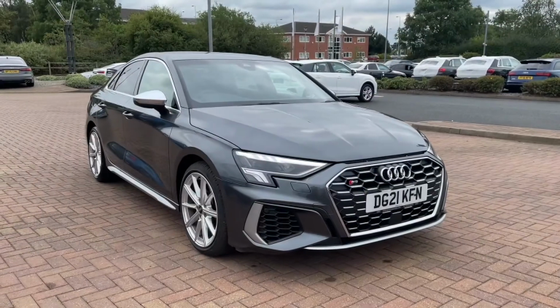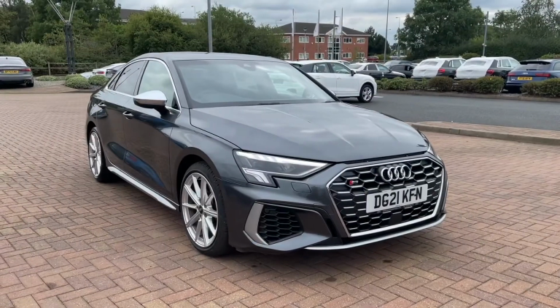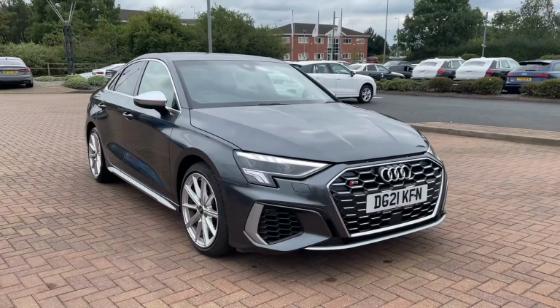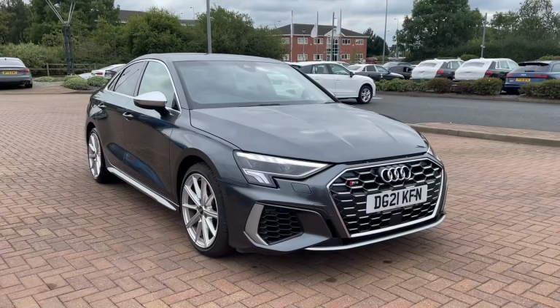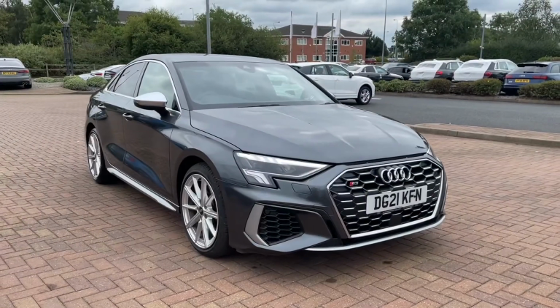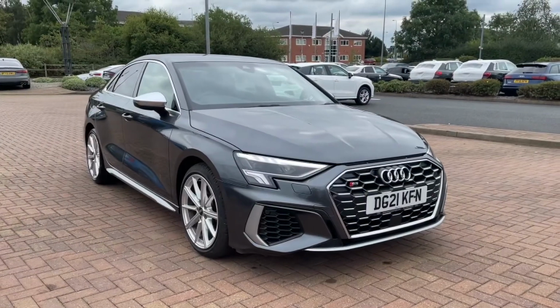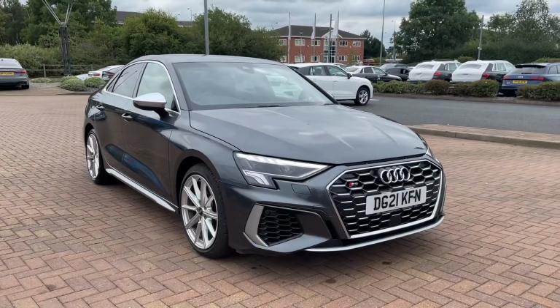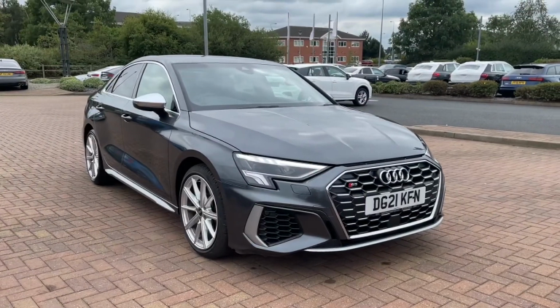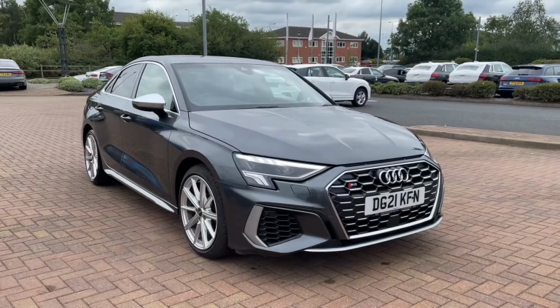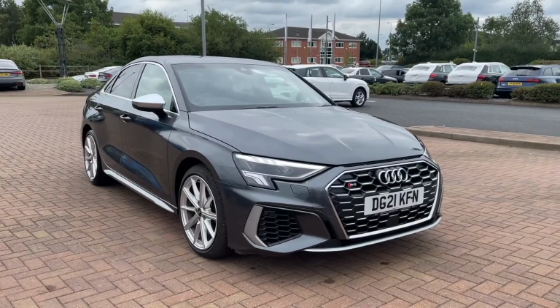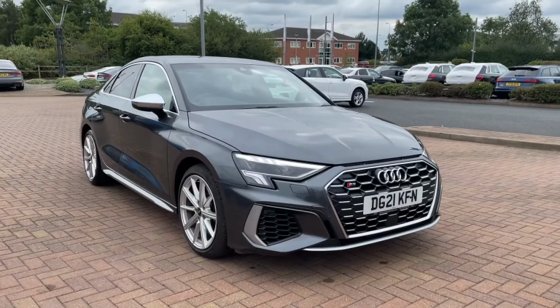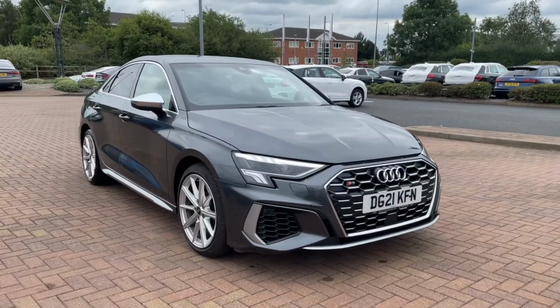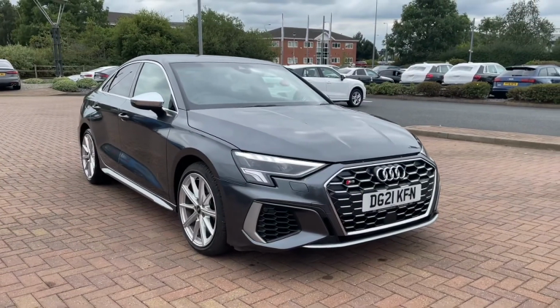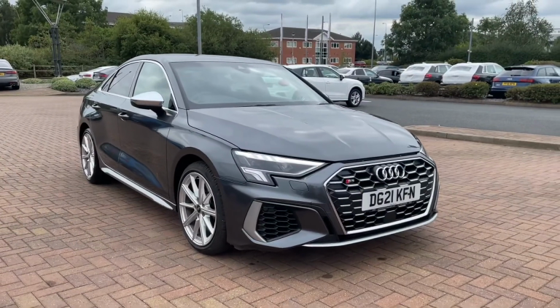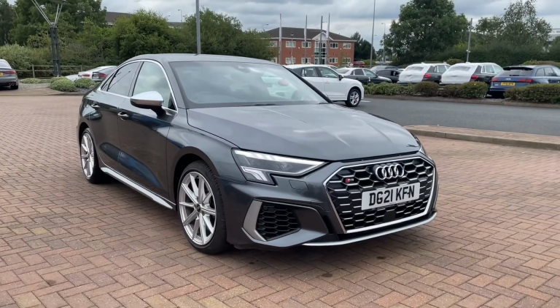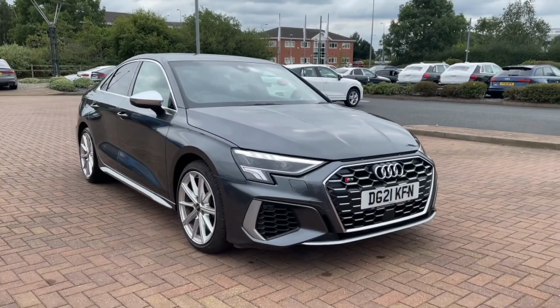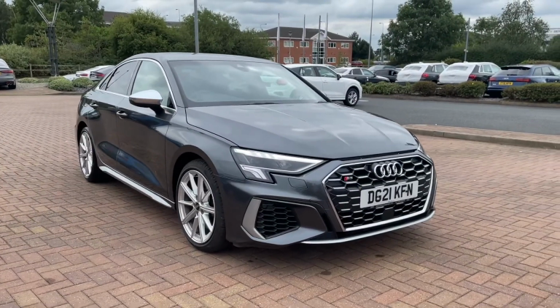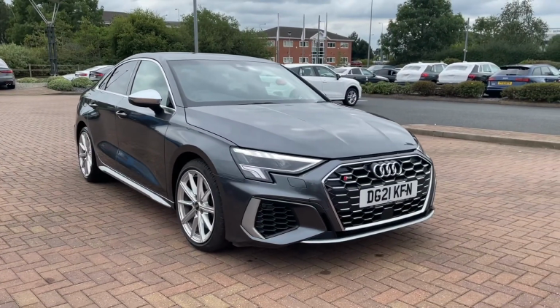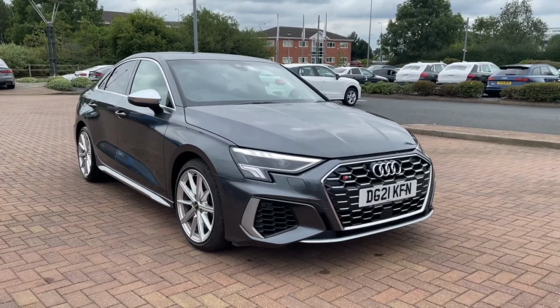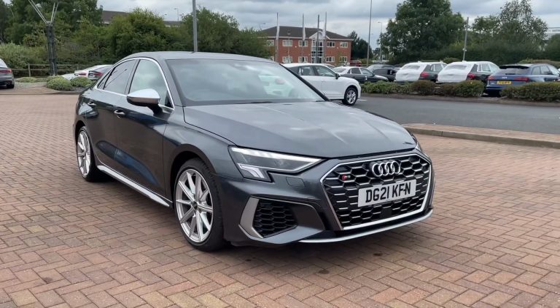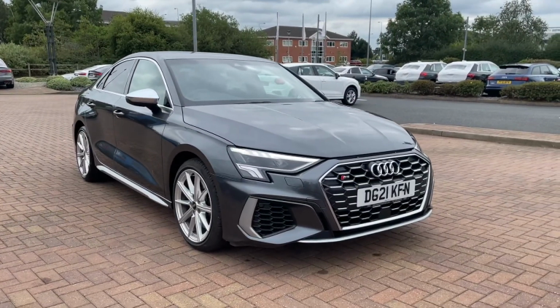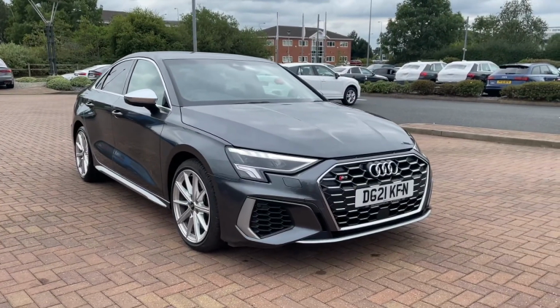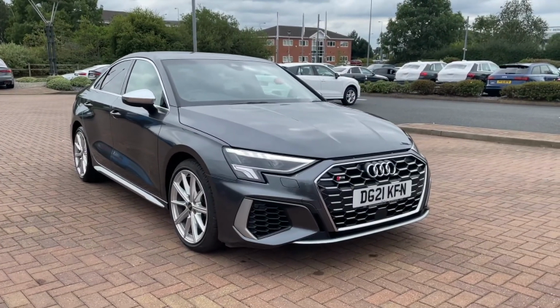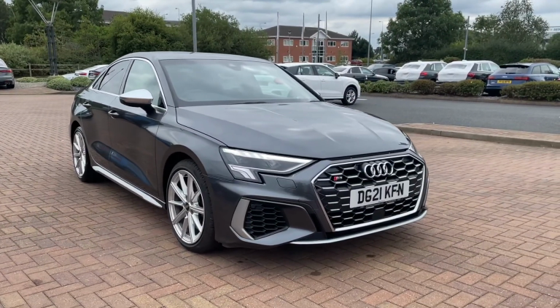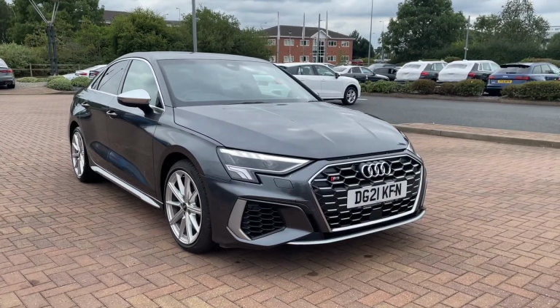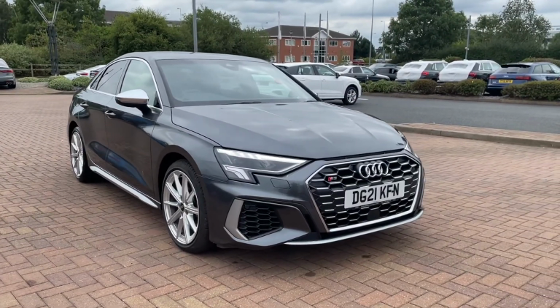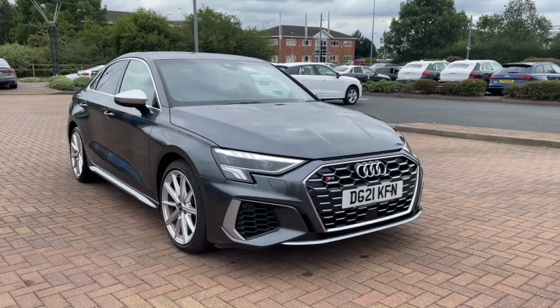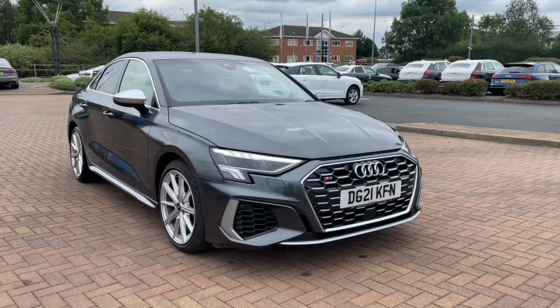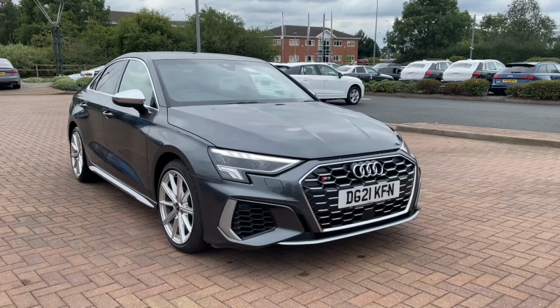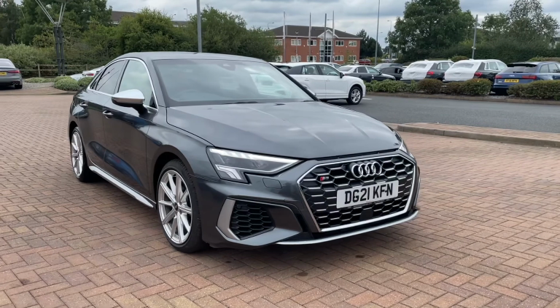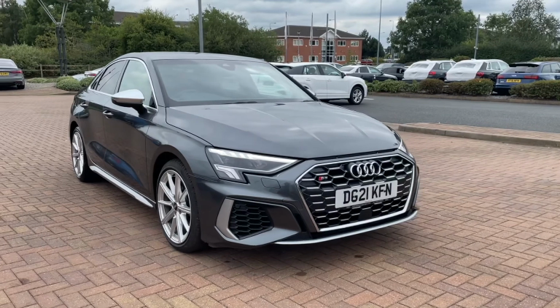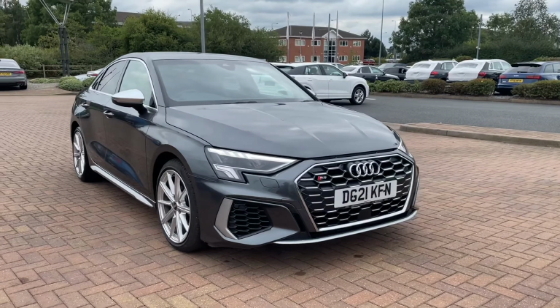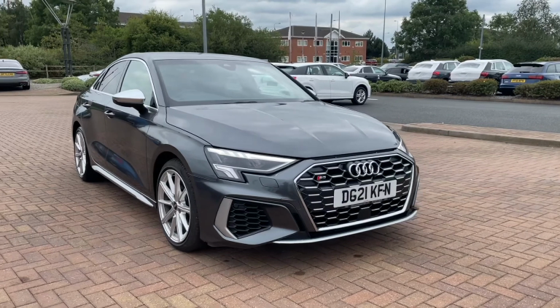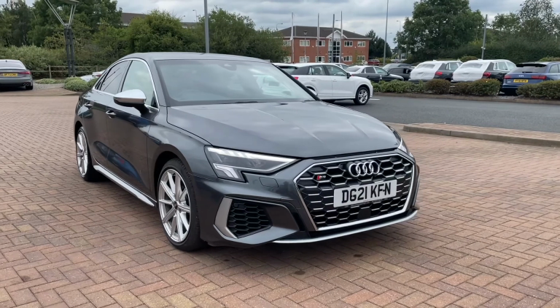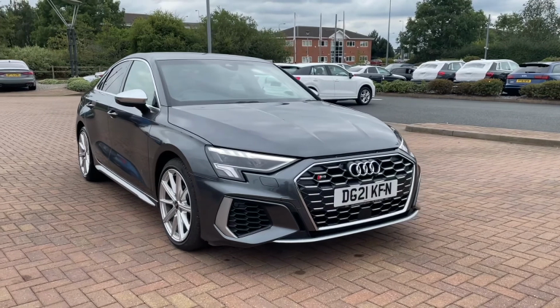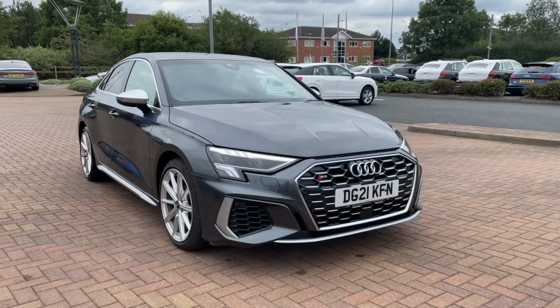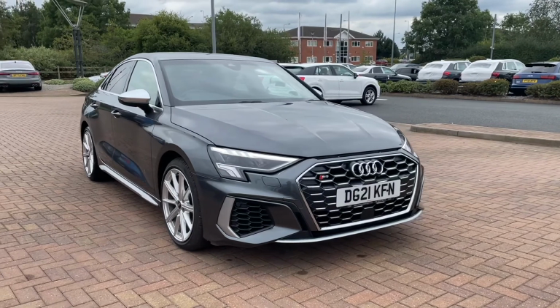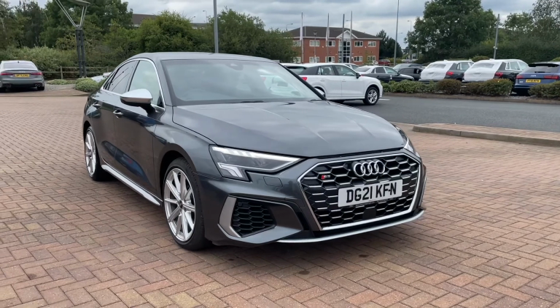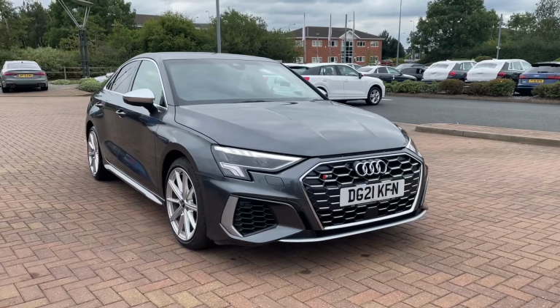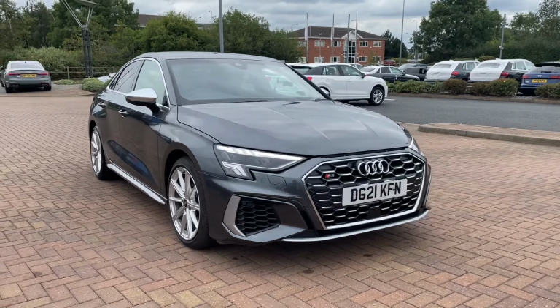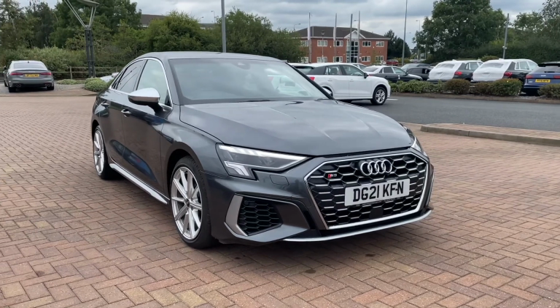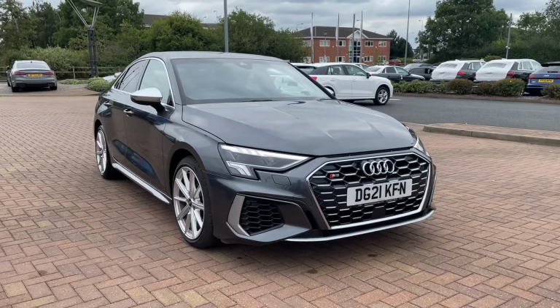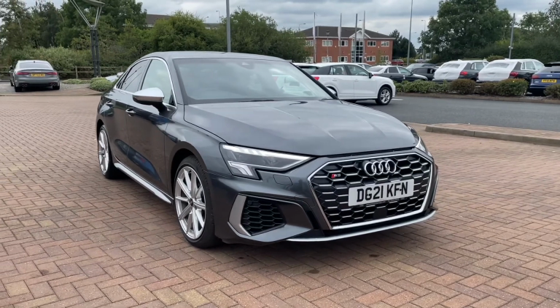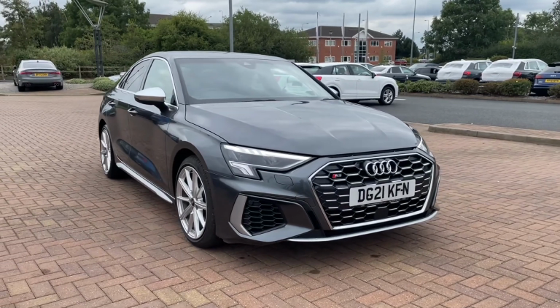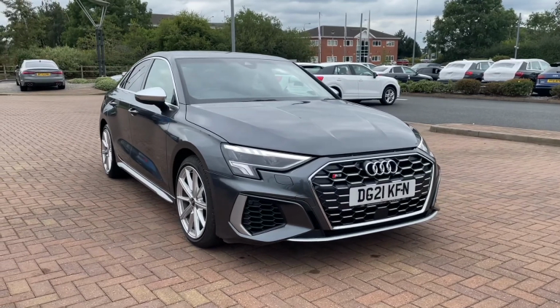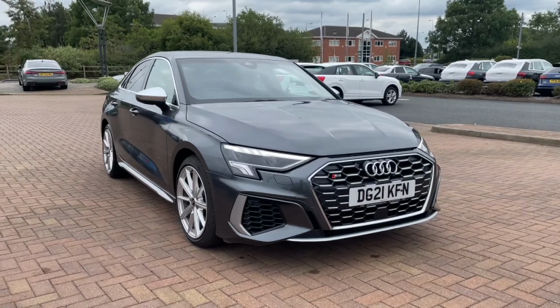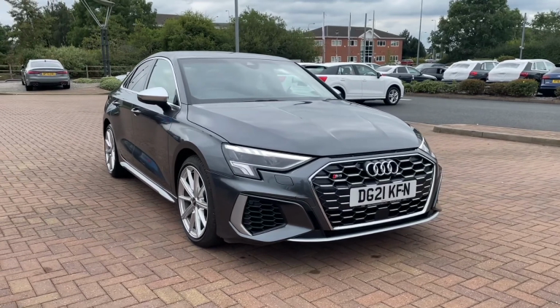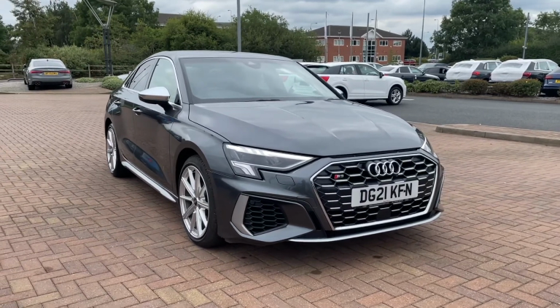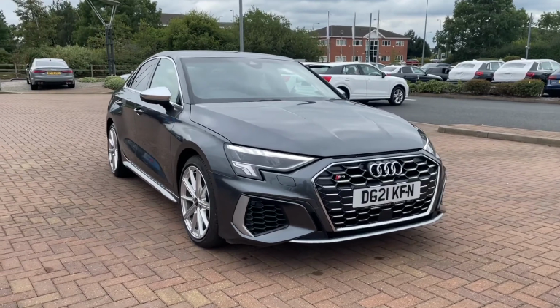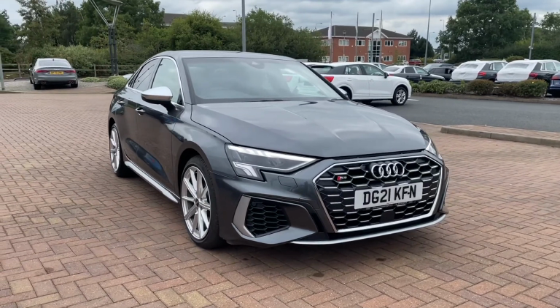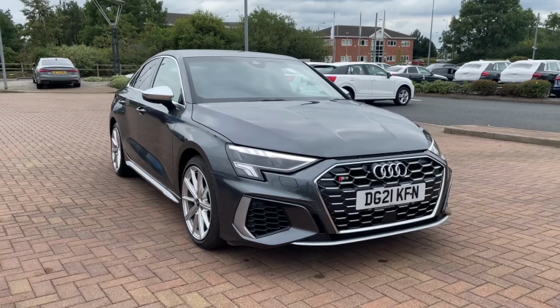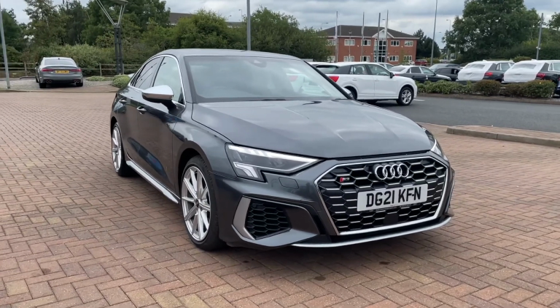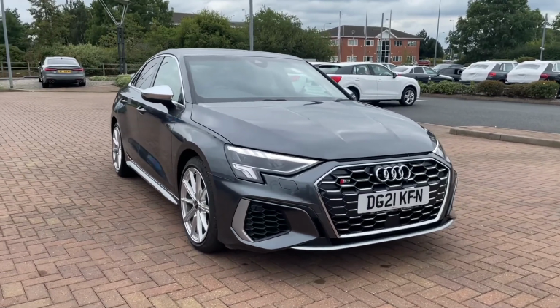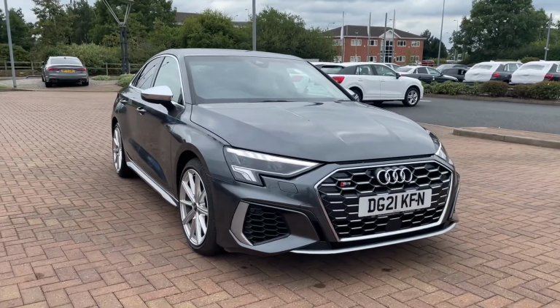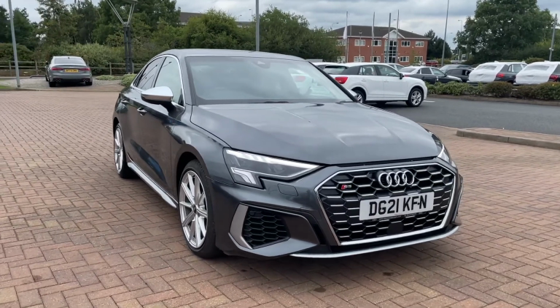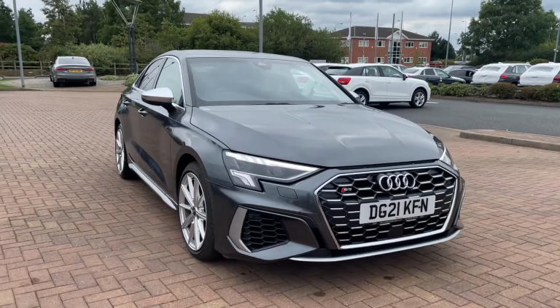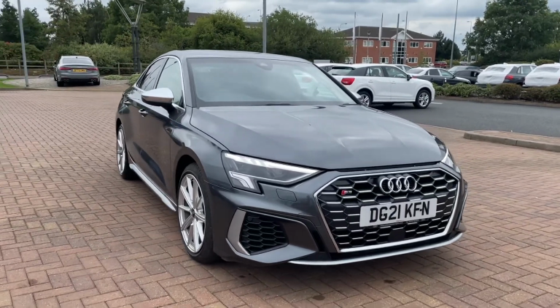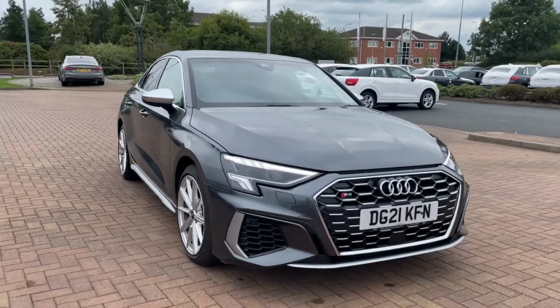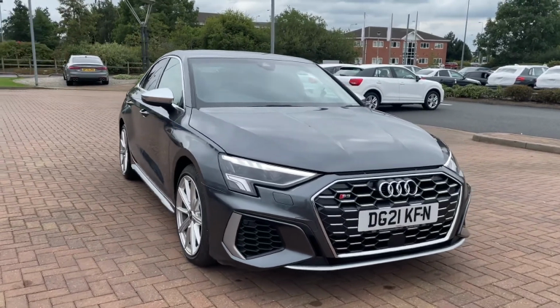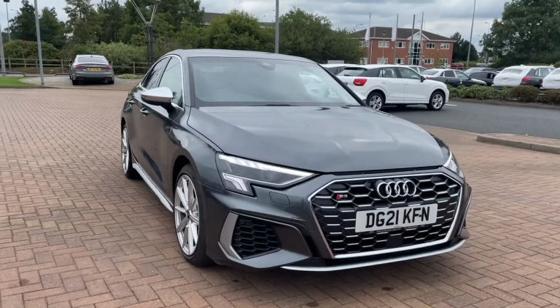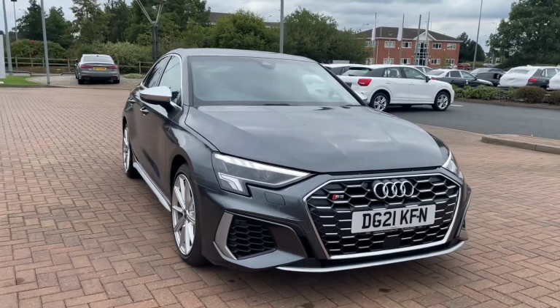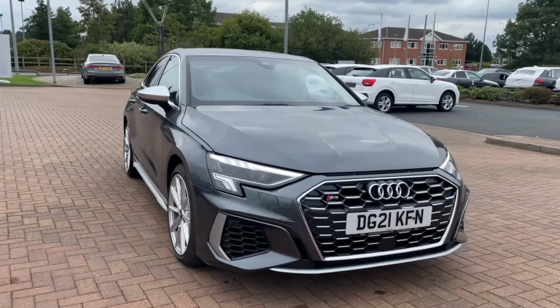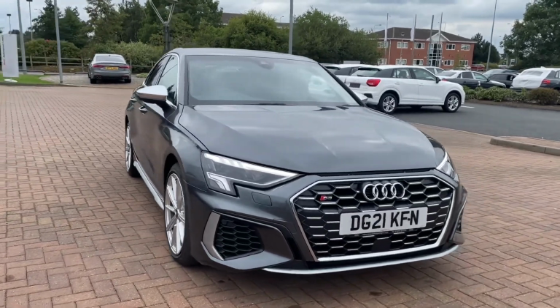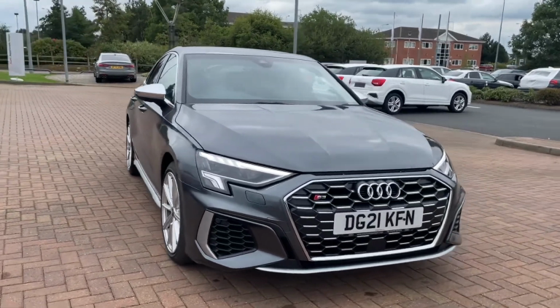If you'd like any more information on this stunning car, please feel free to give us a call on 0785 250 444.